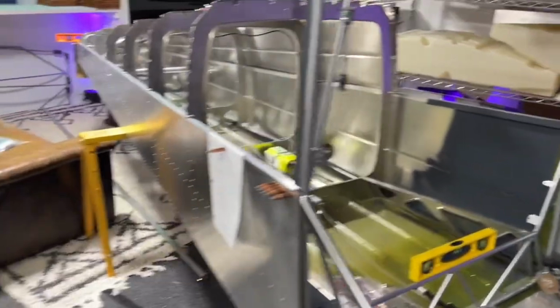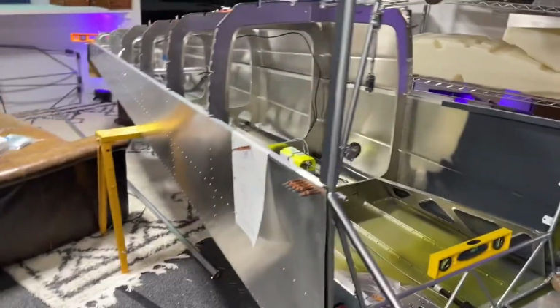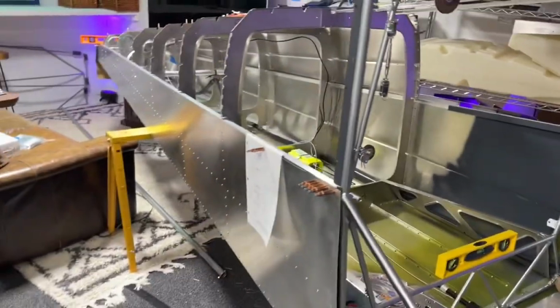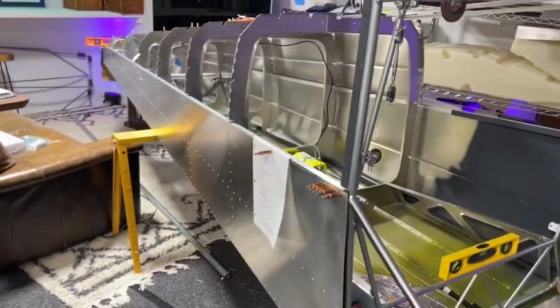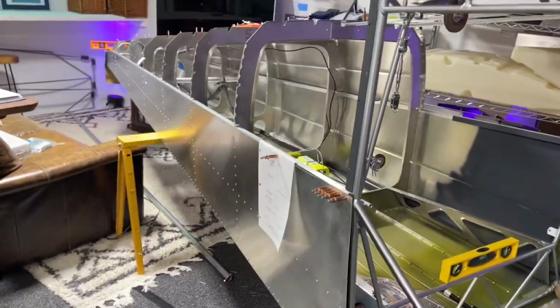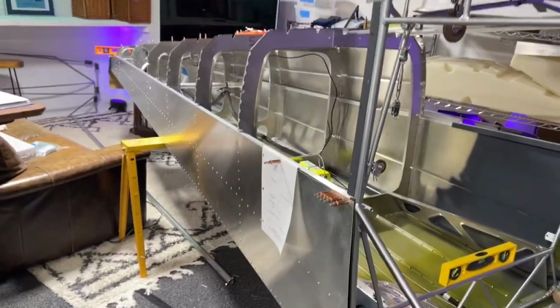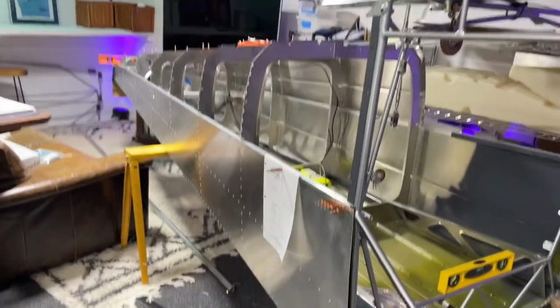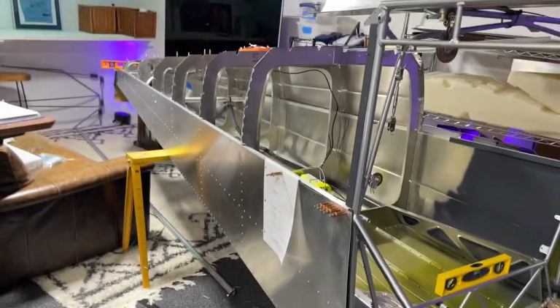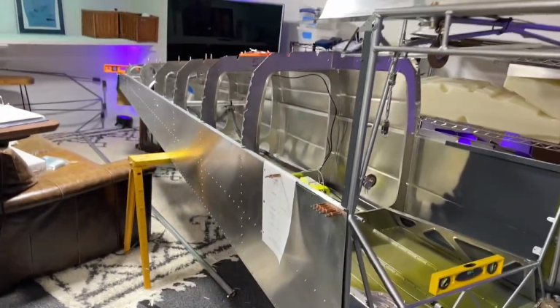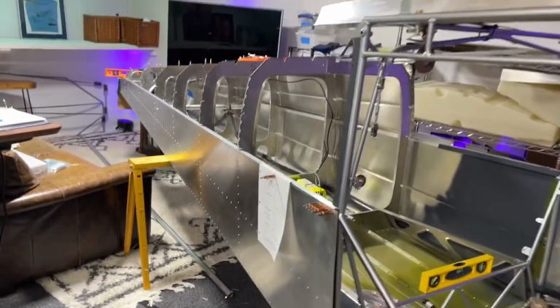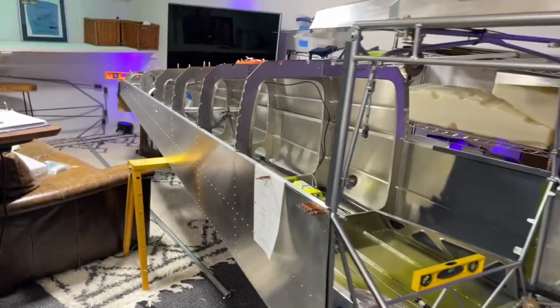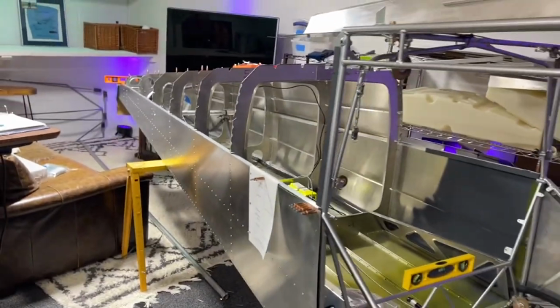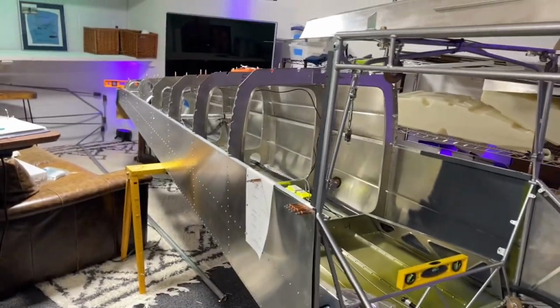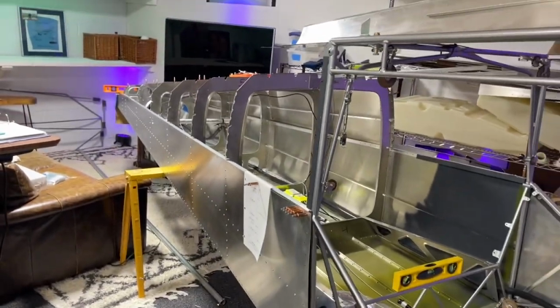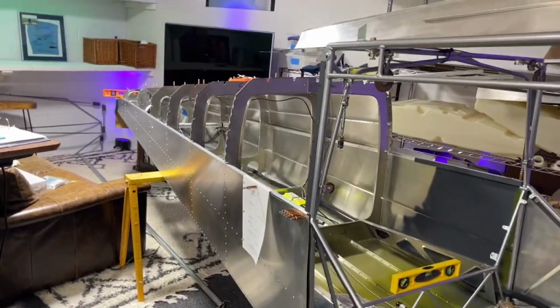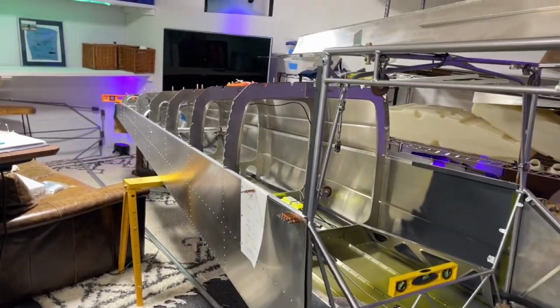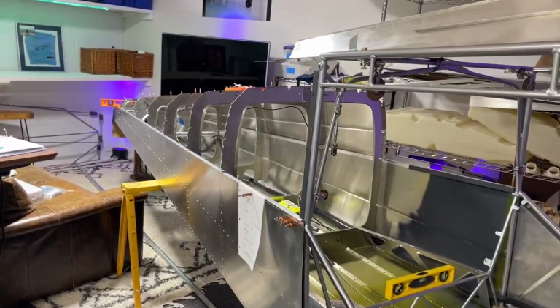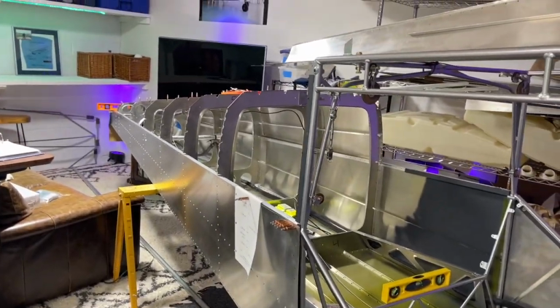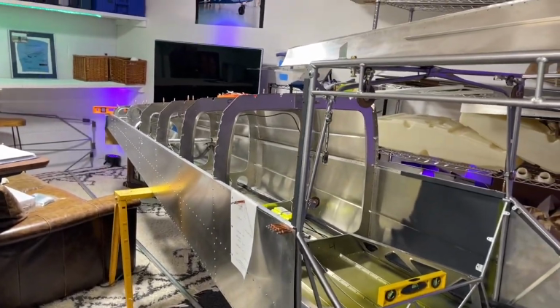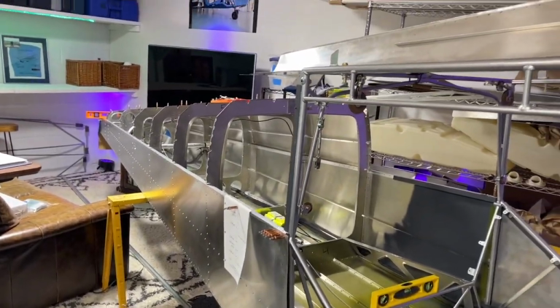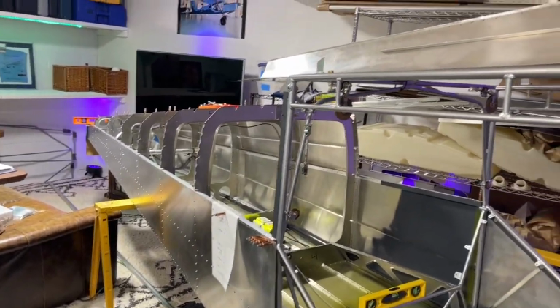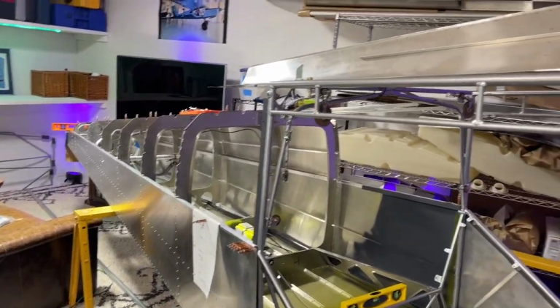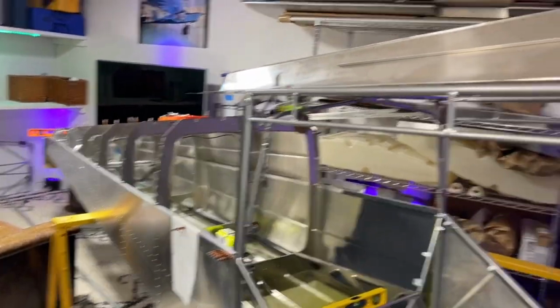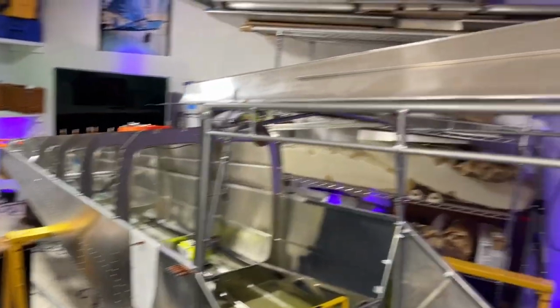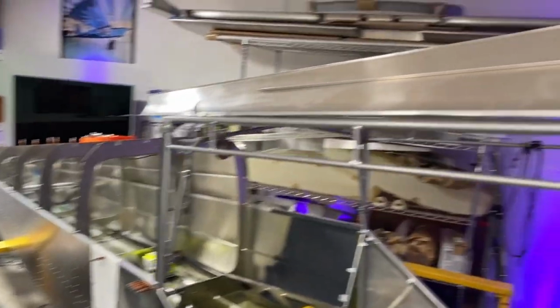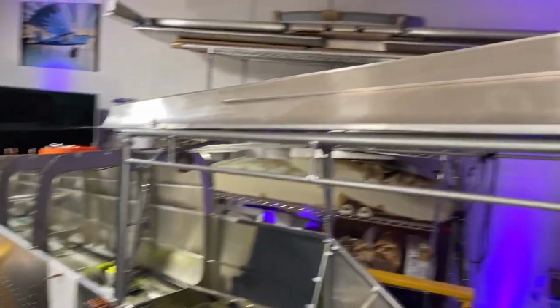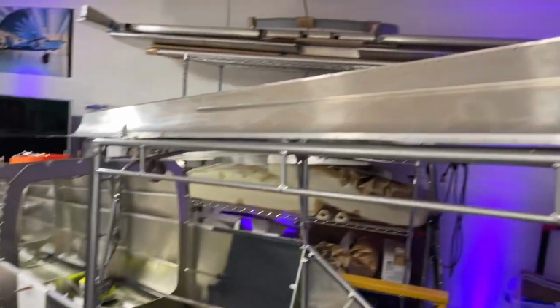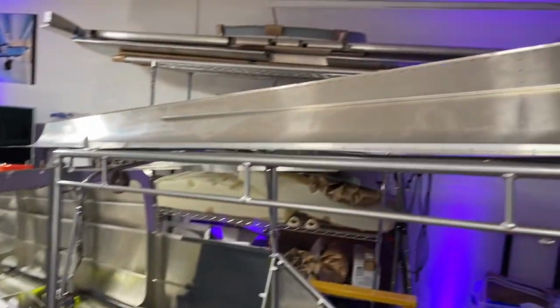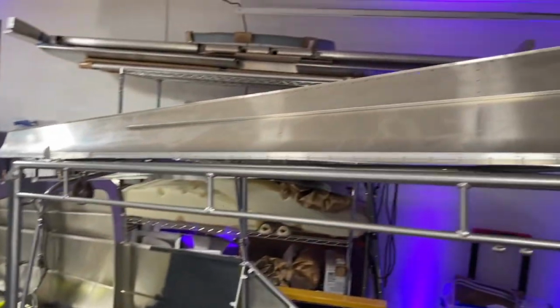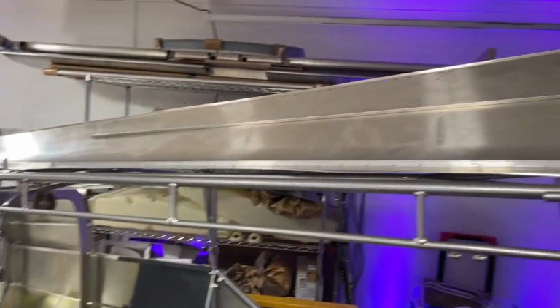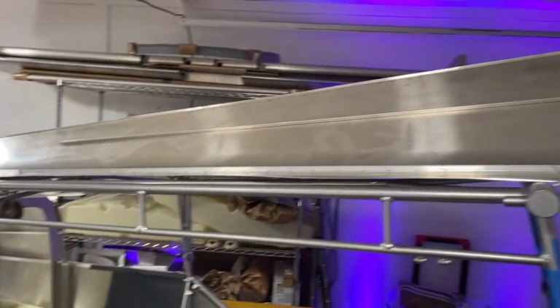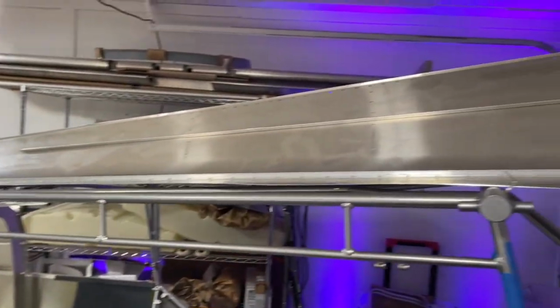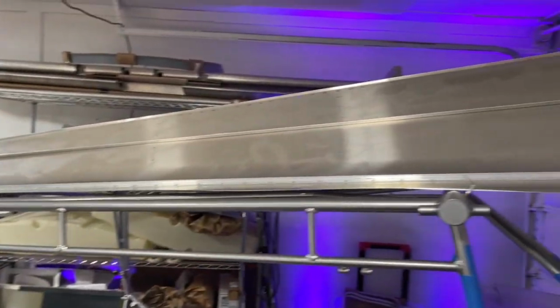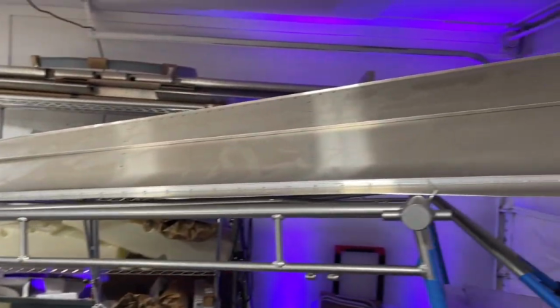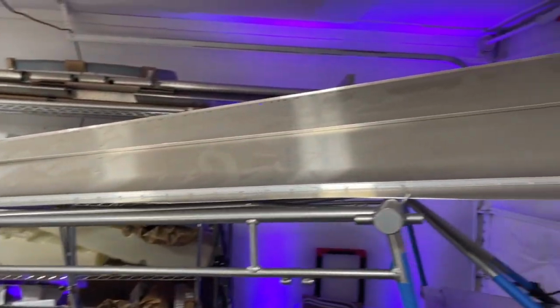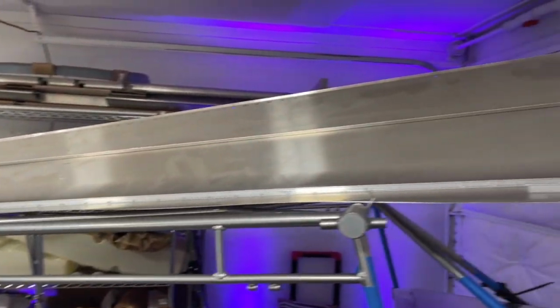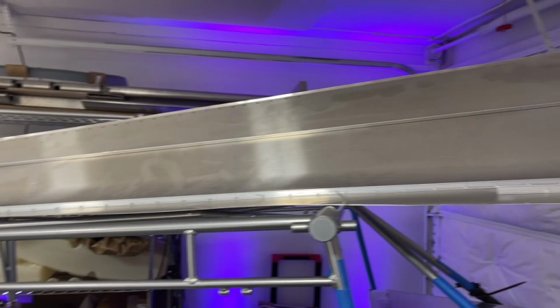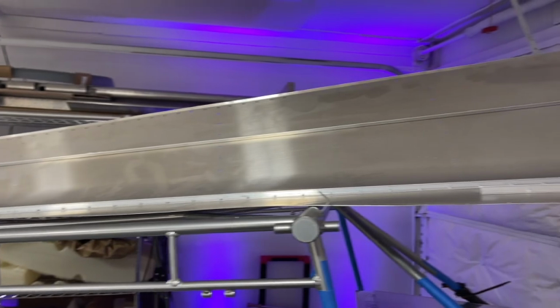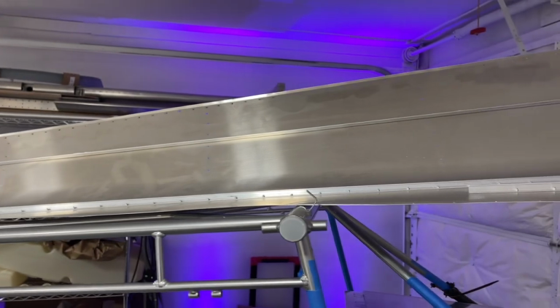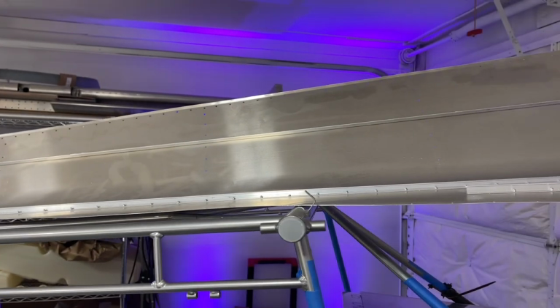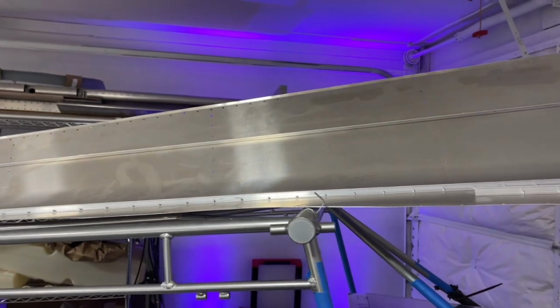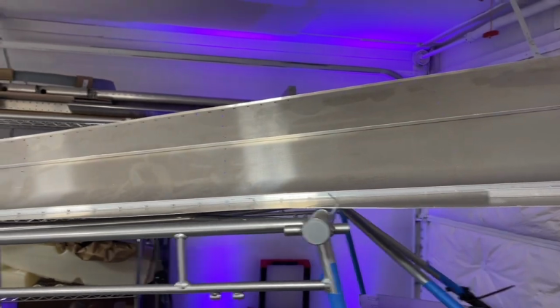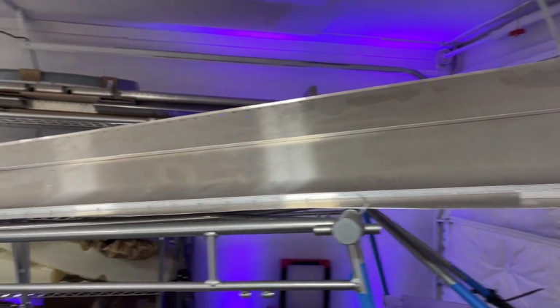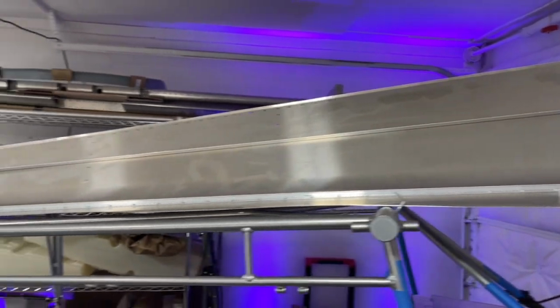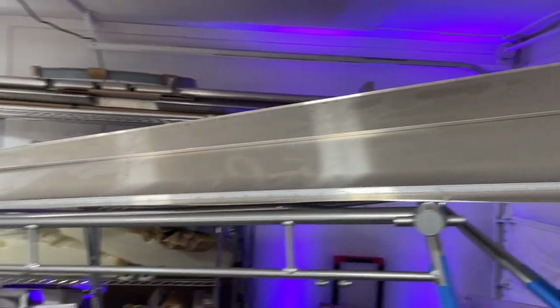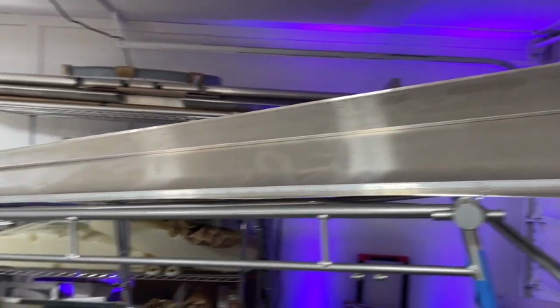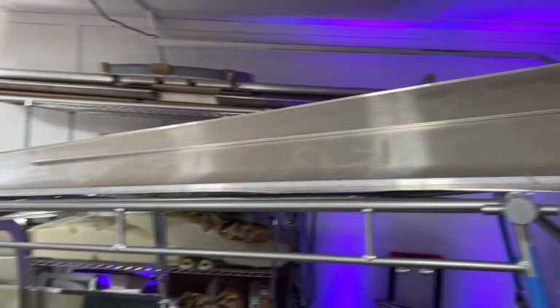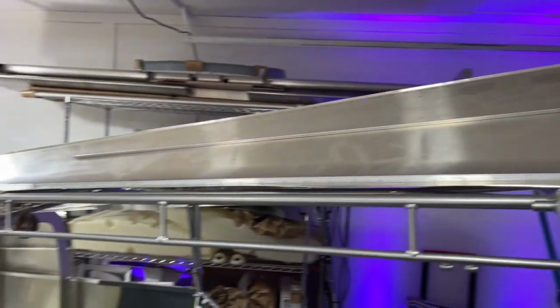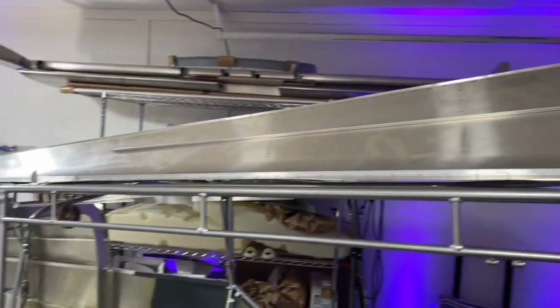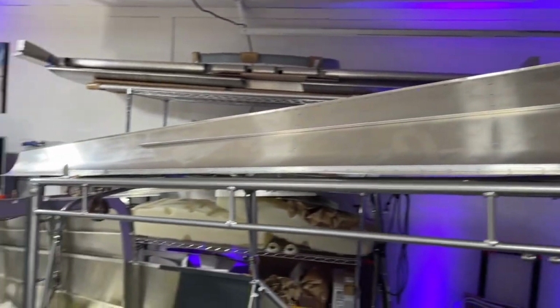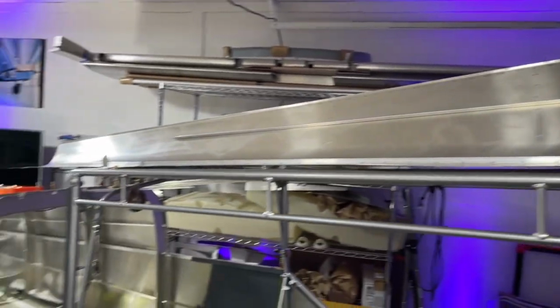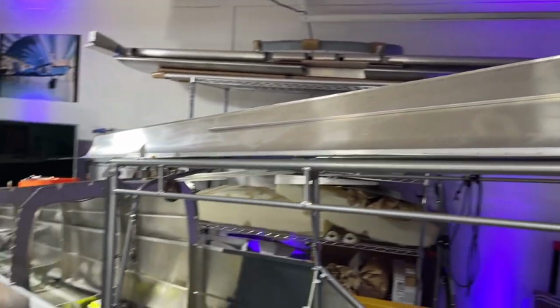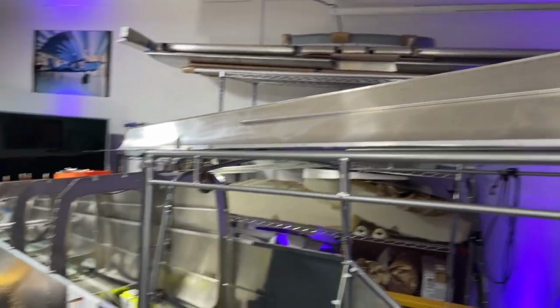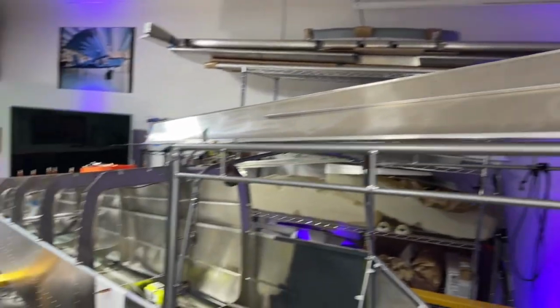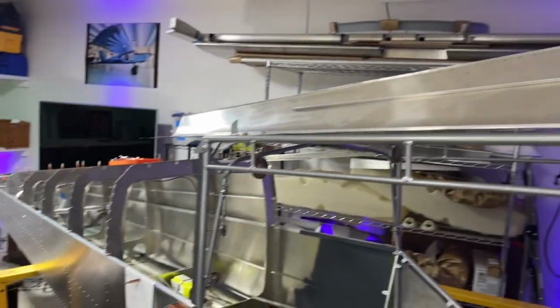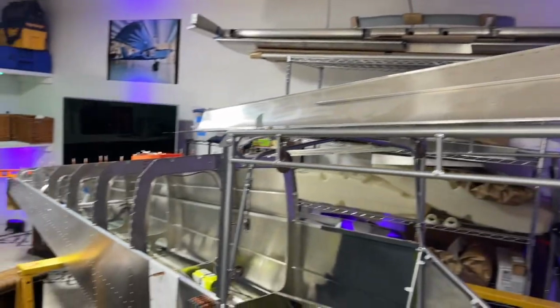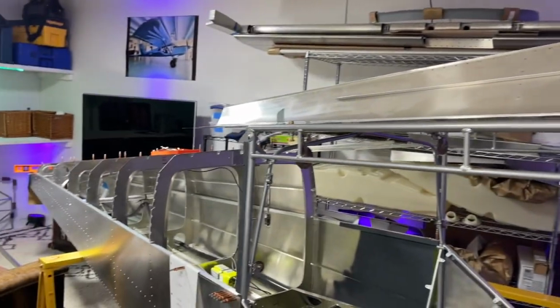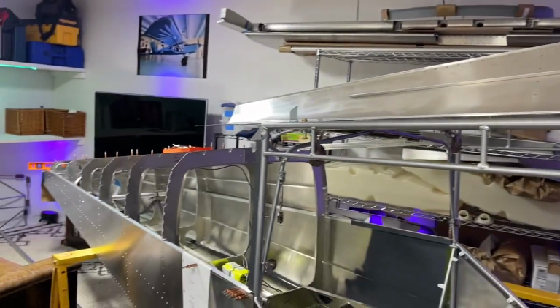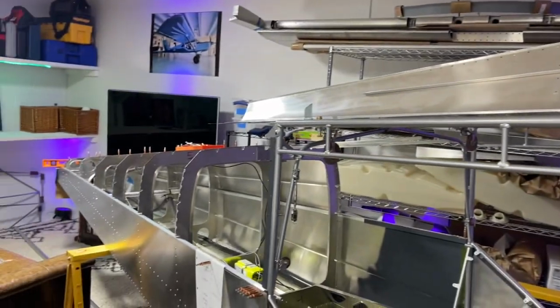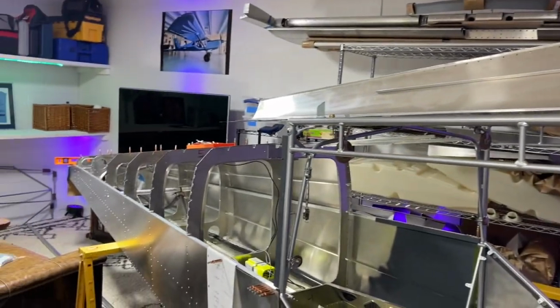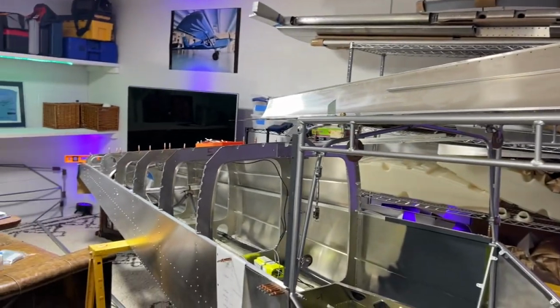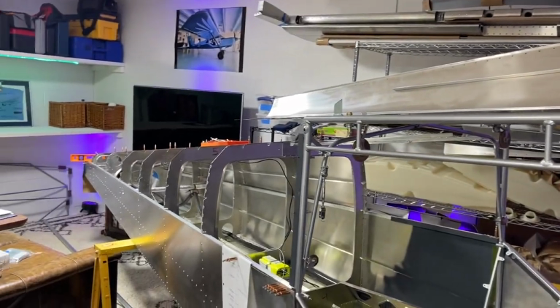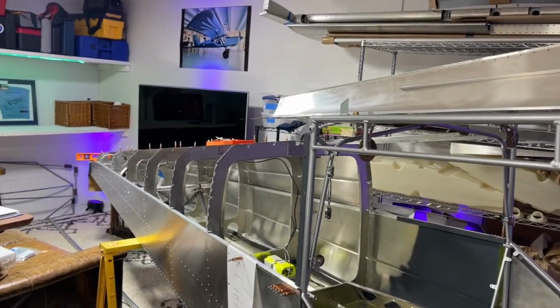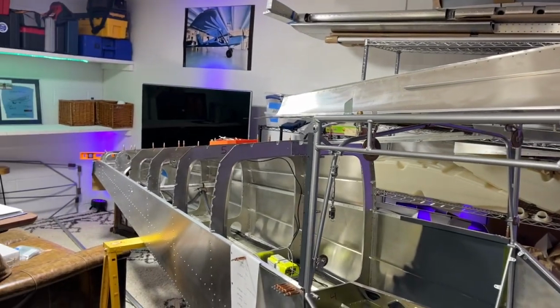Now we're ready to put the other half of the tail top skin, which is up on top of the cage, go ahead and put that on and get it riveted up.